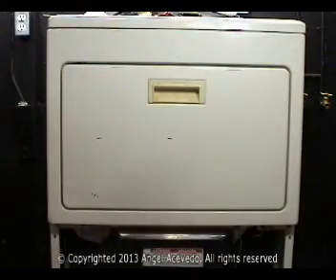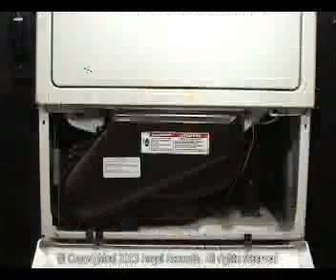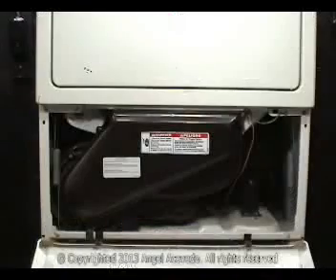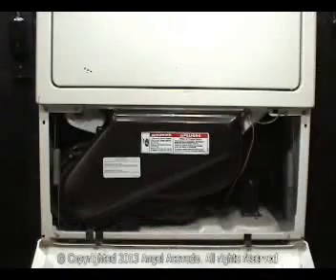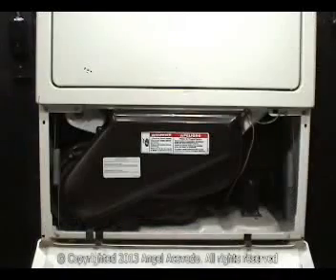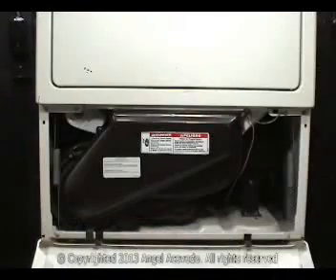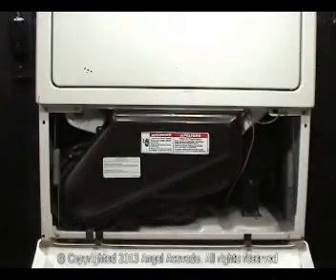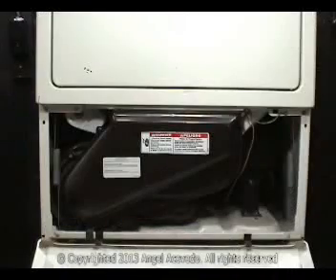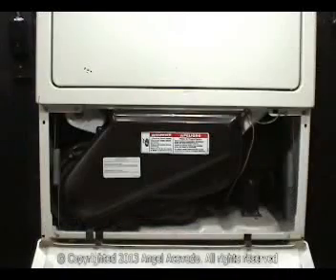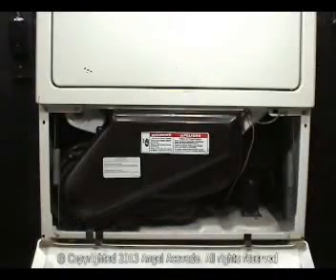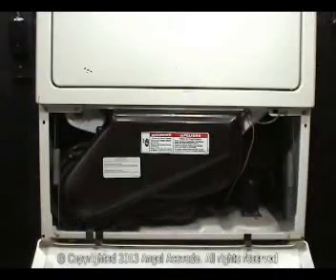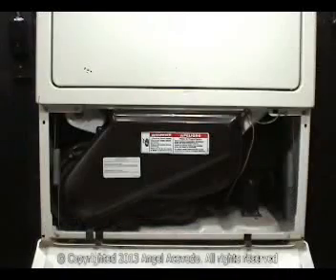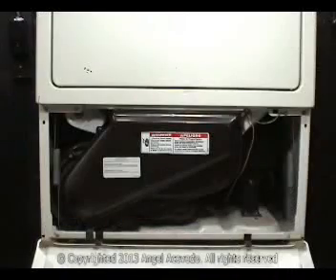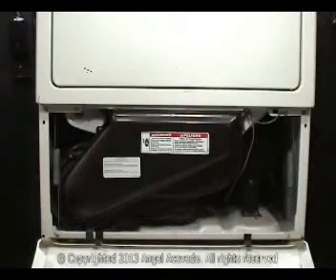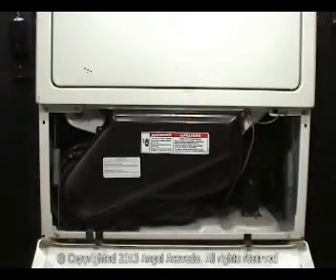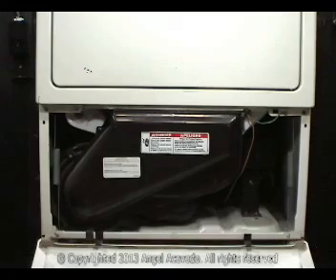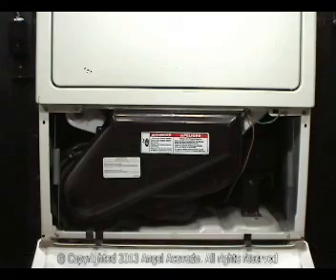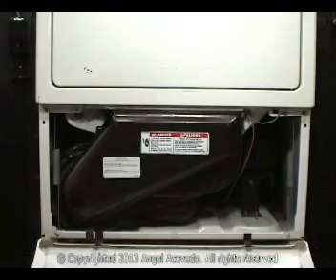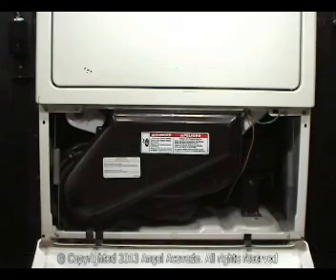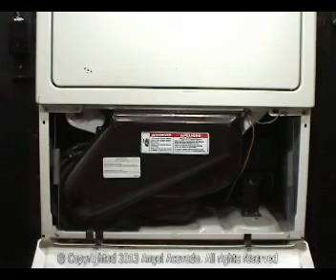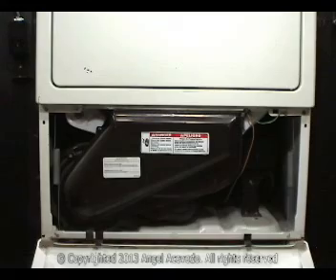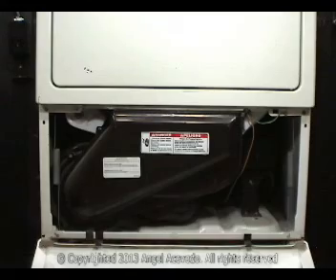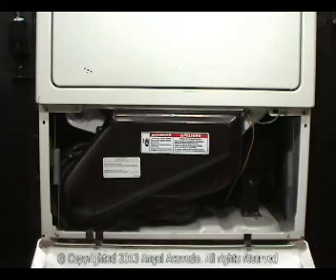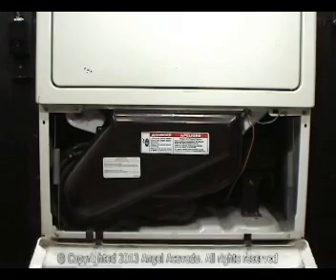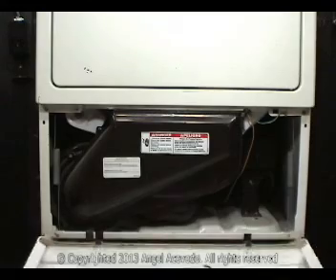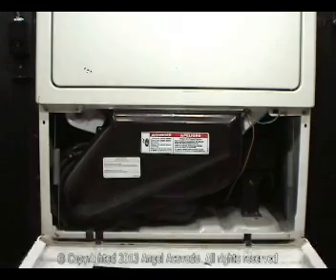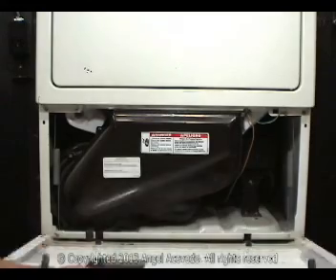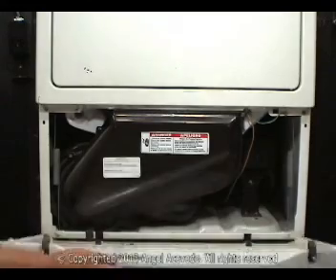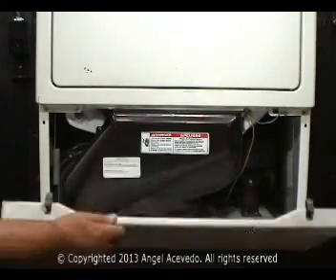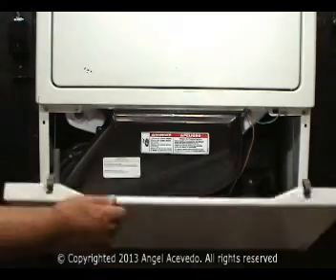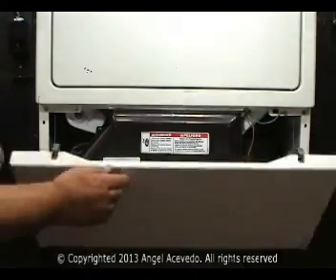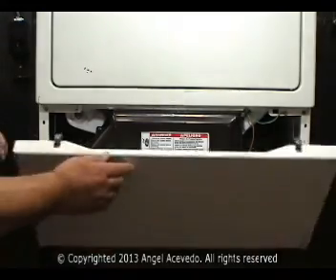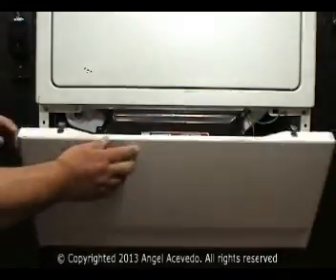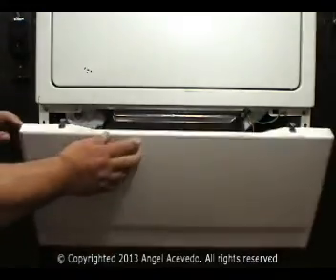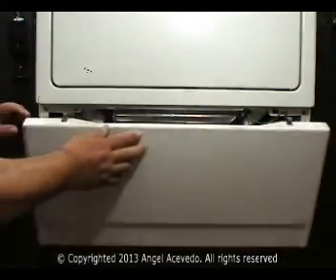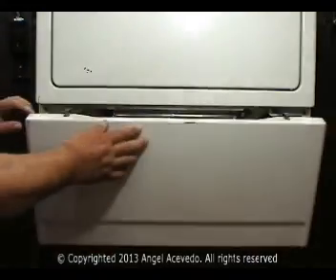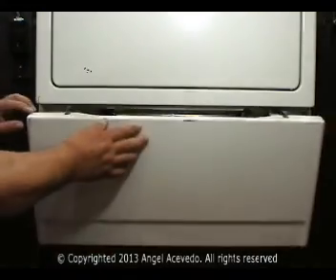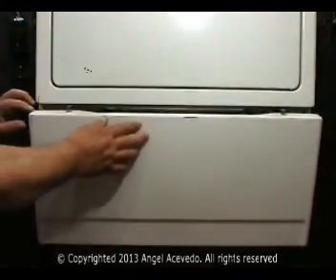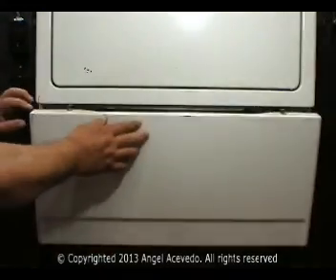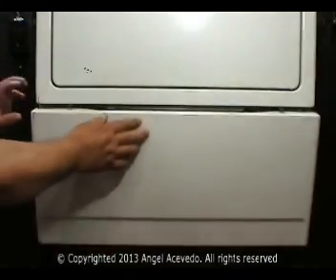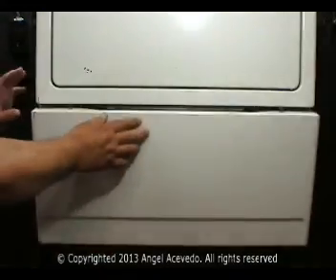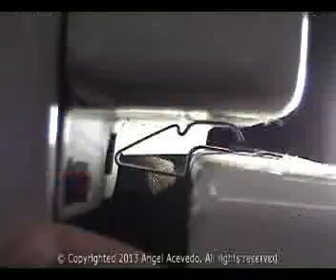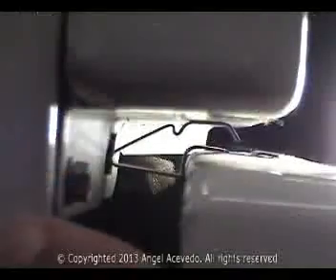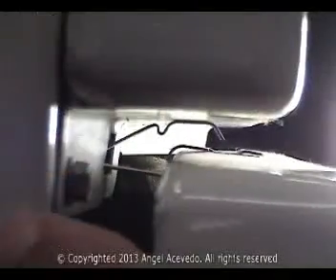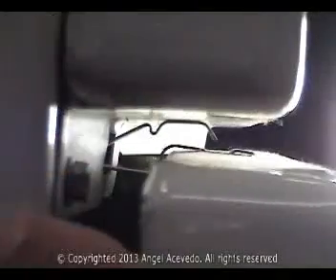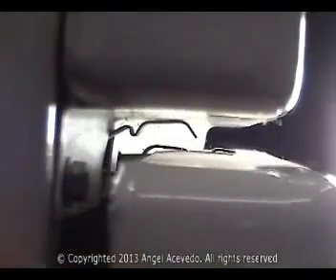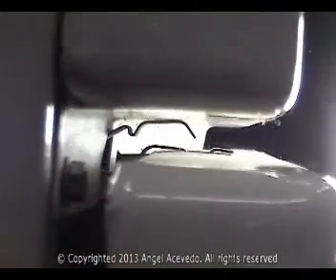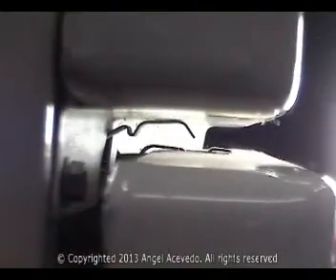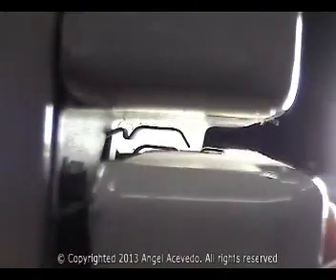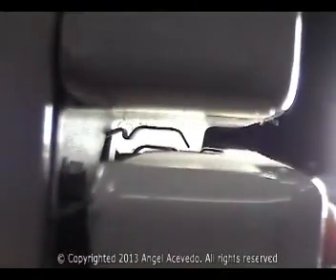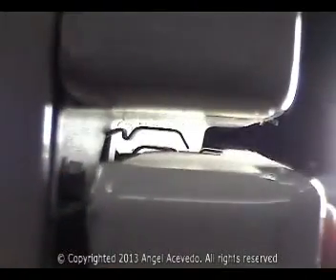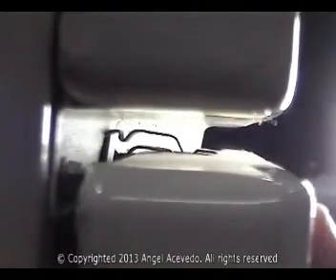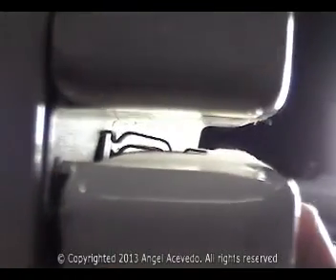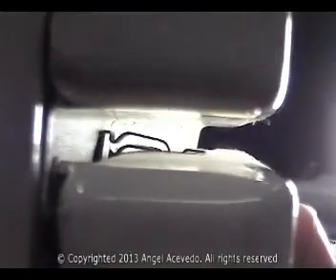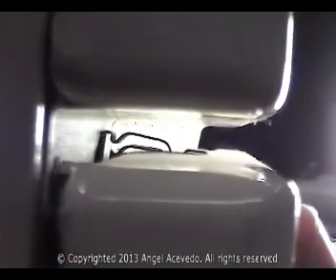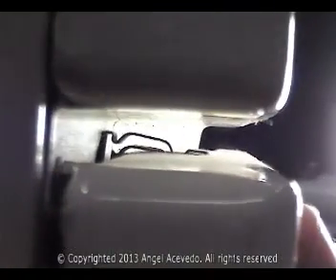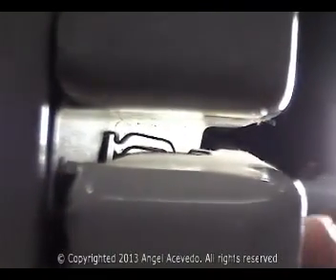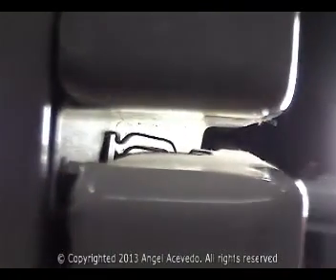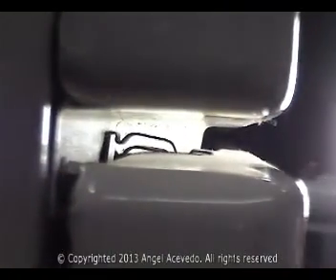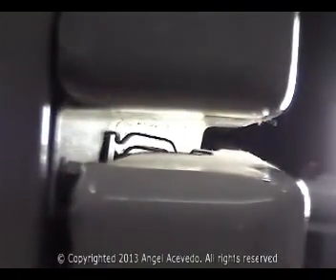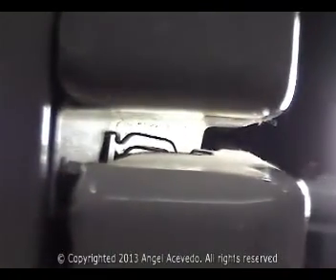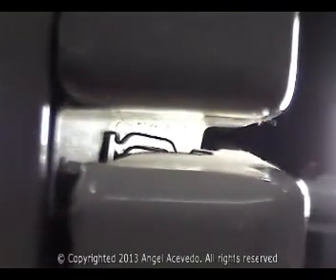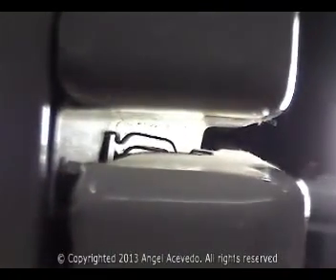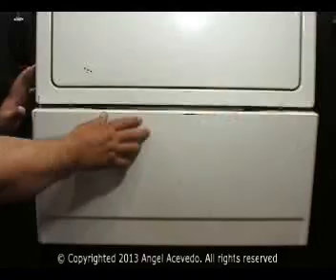Close the bottom front panel and make sure the clips engage properly.